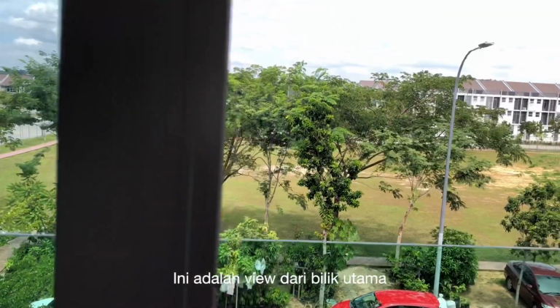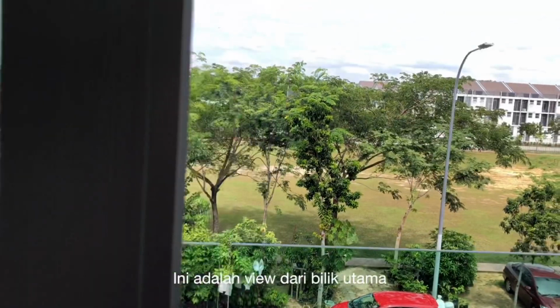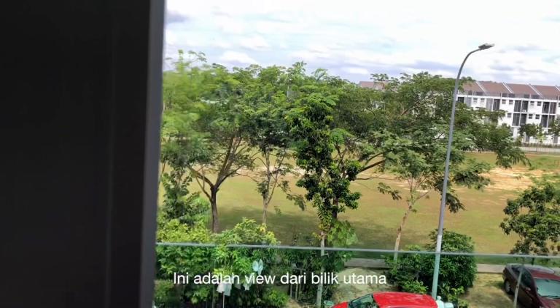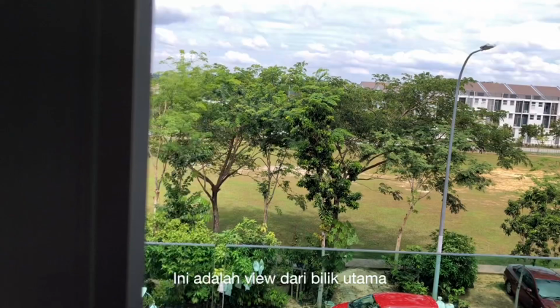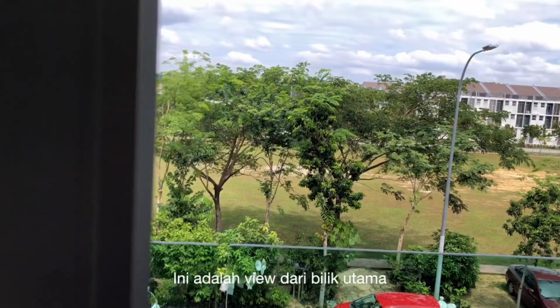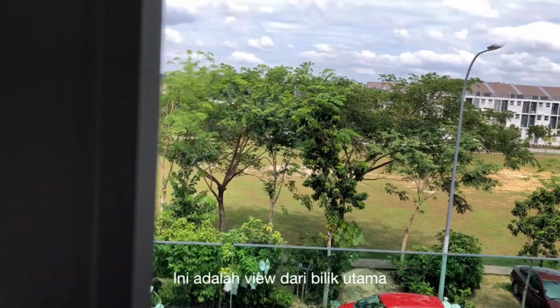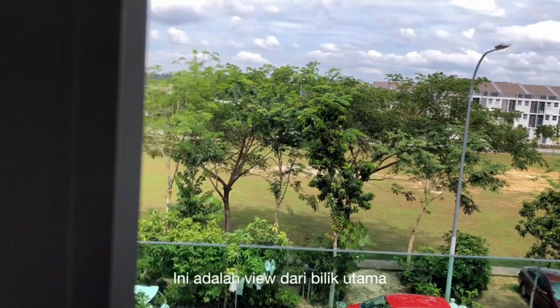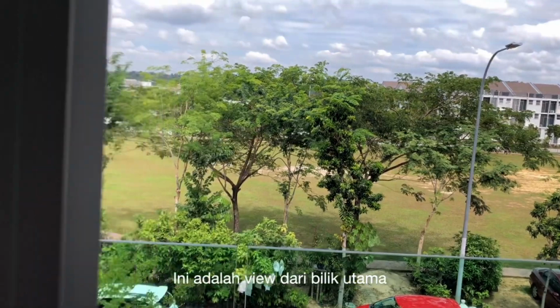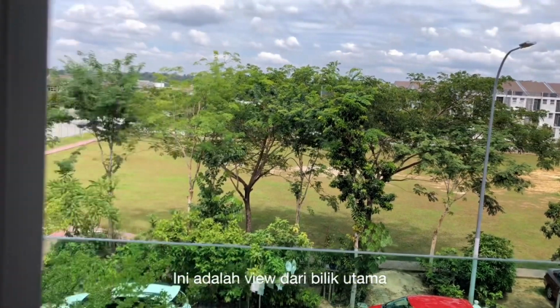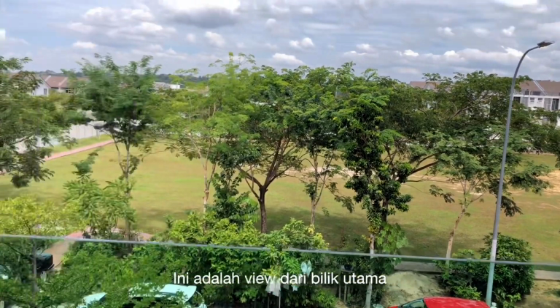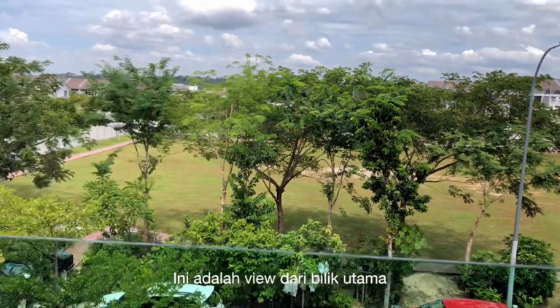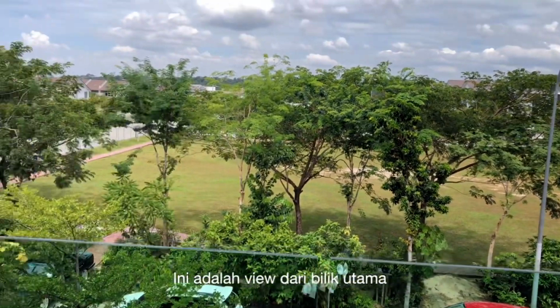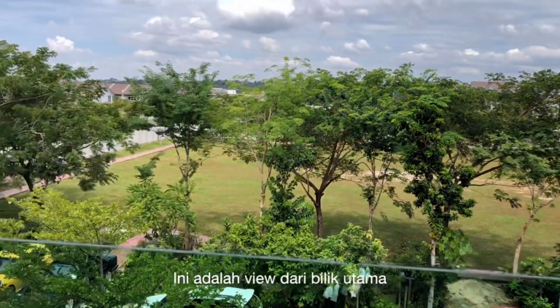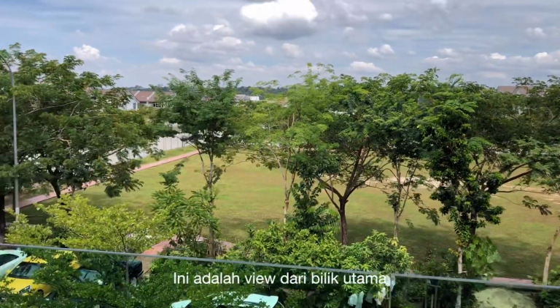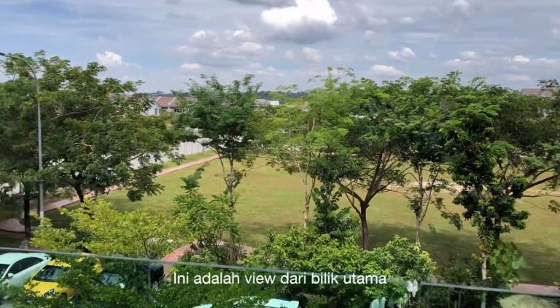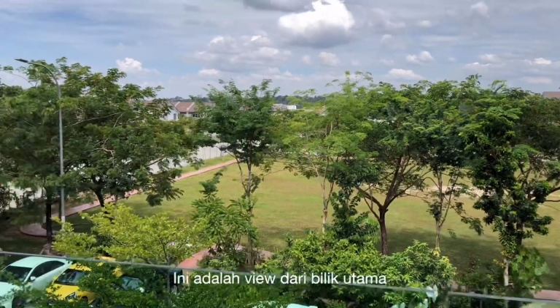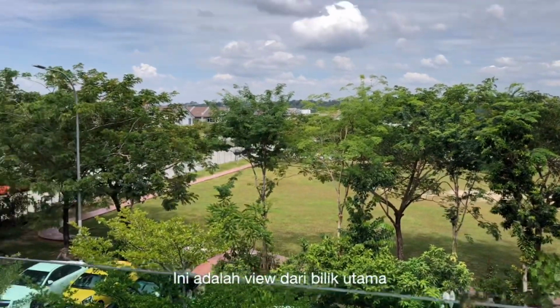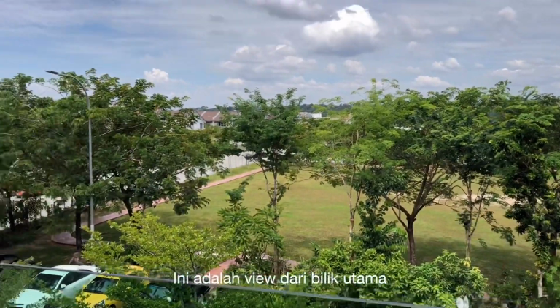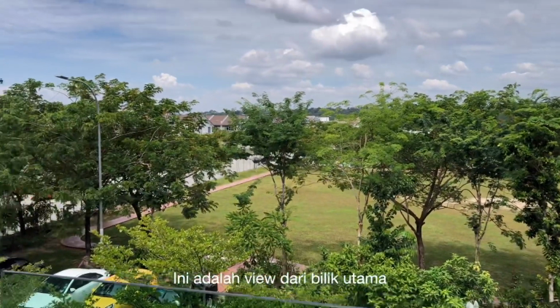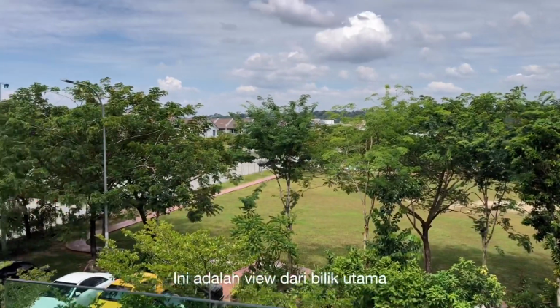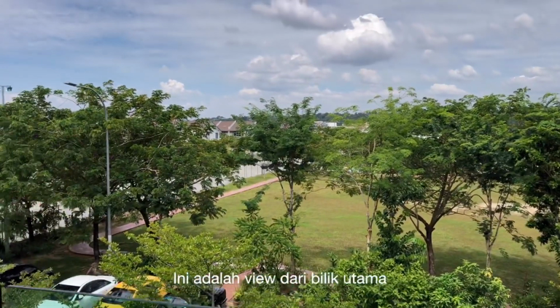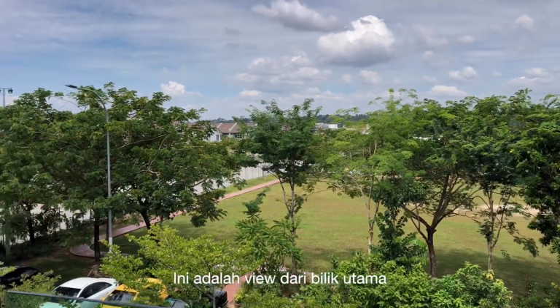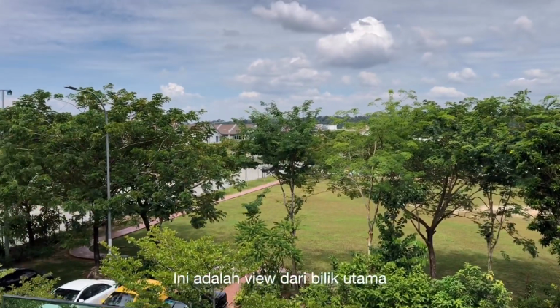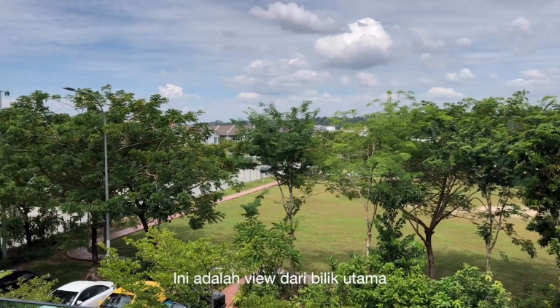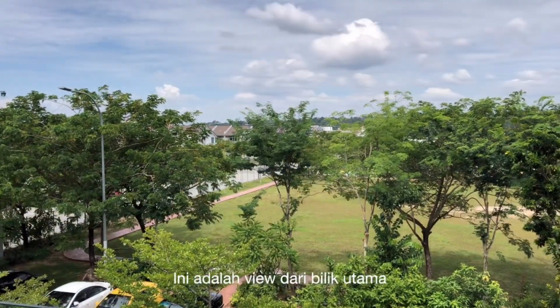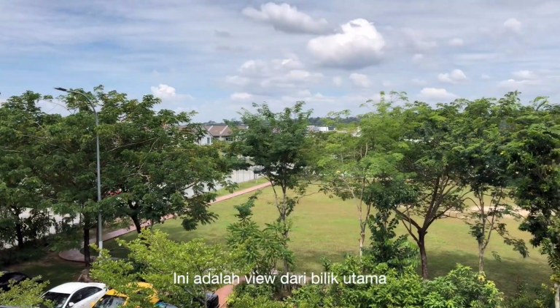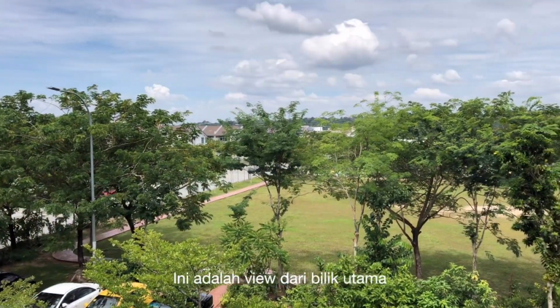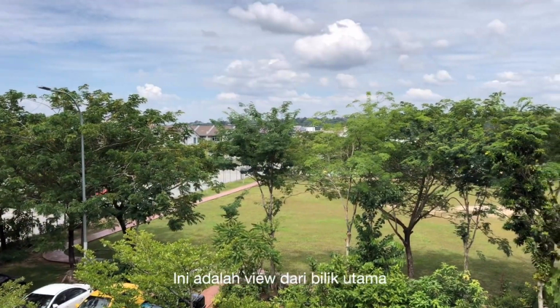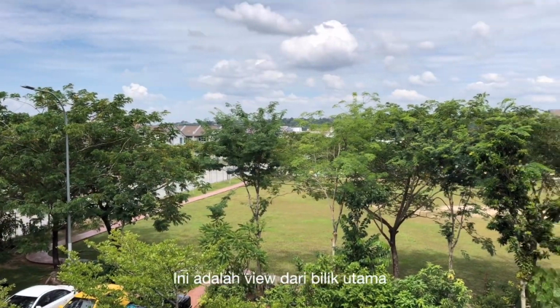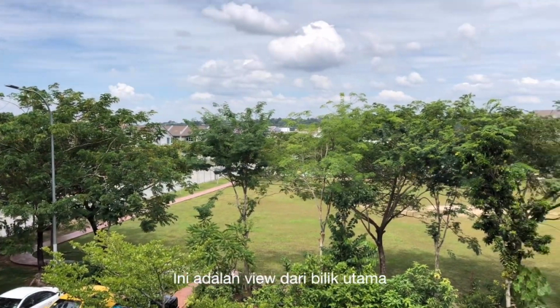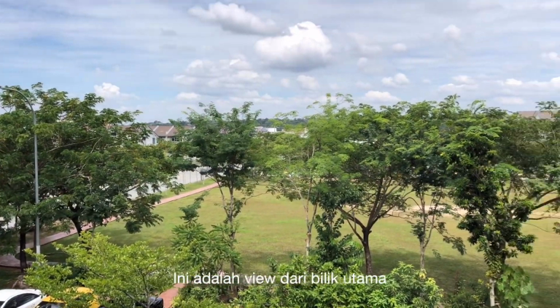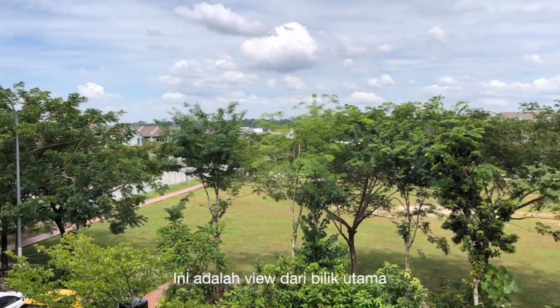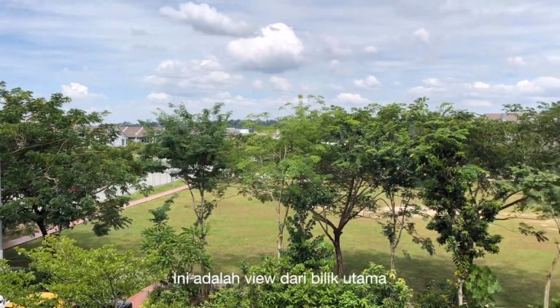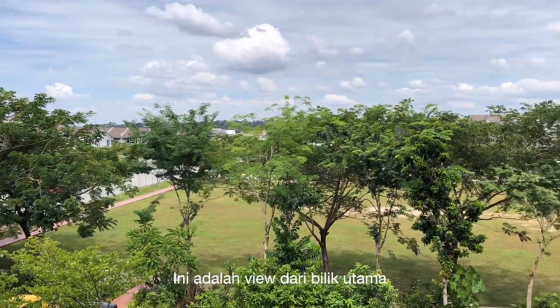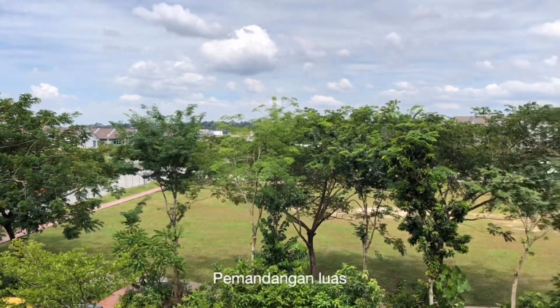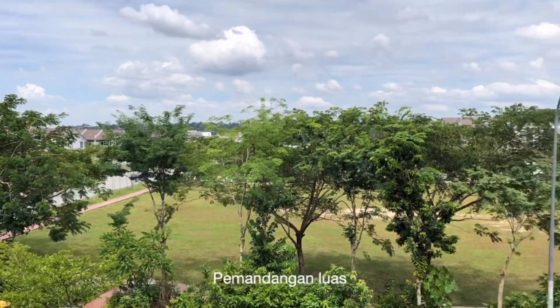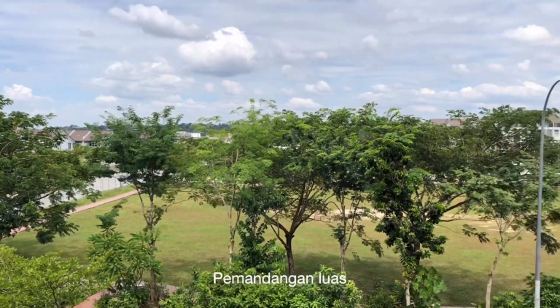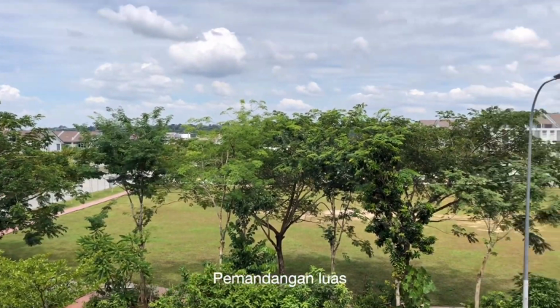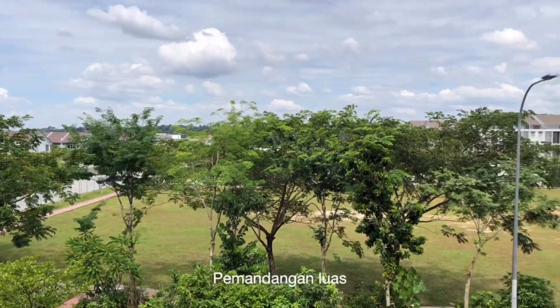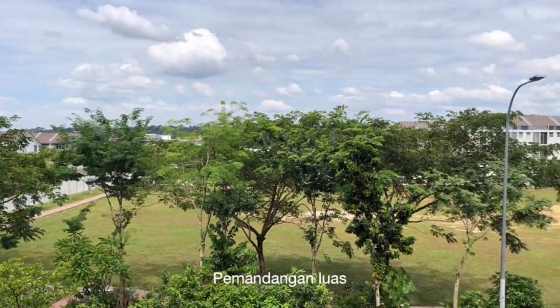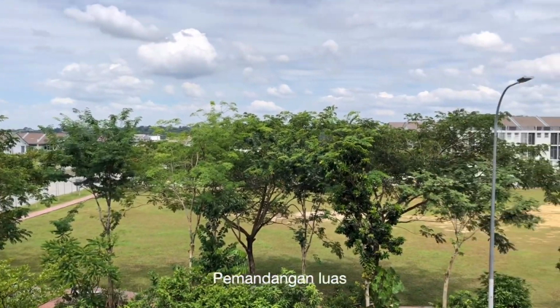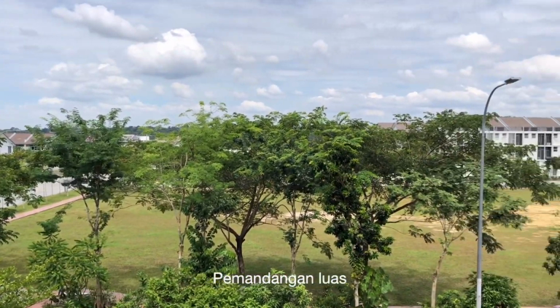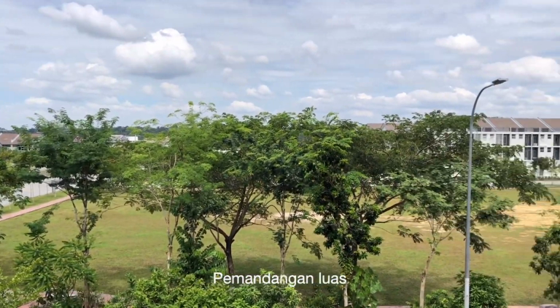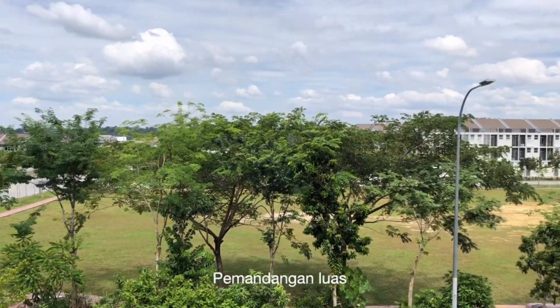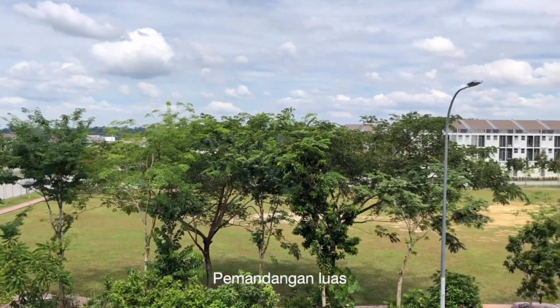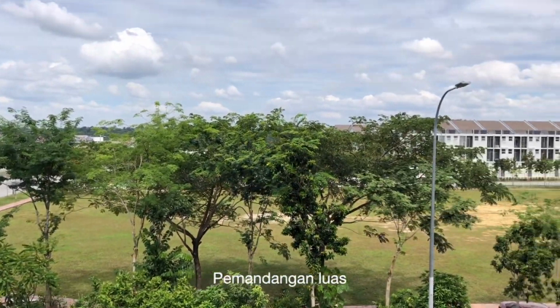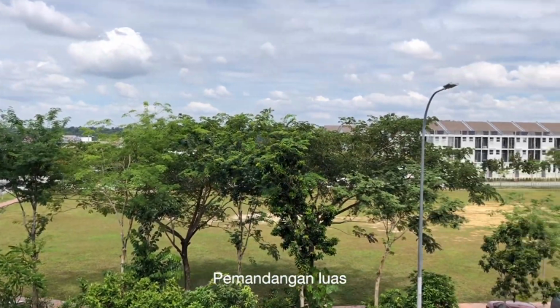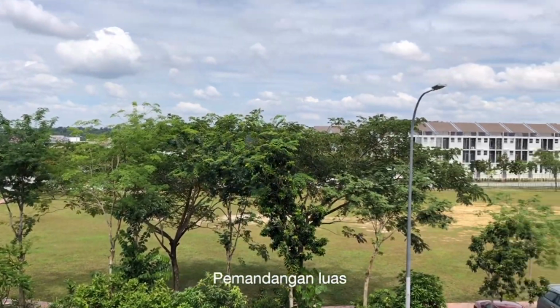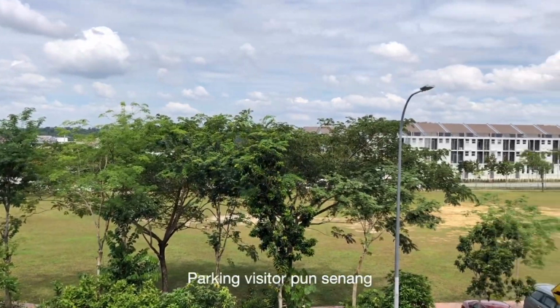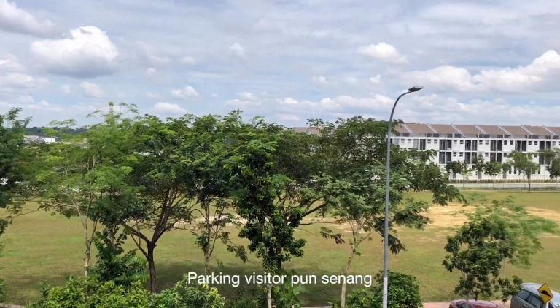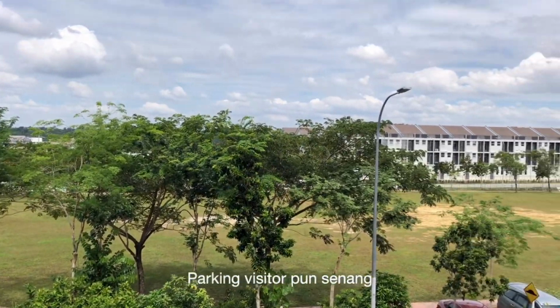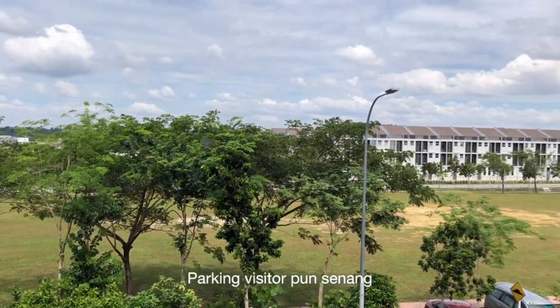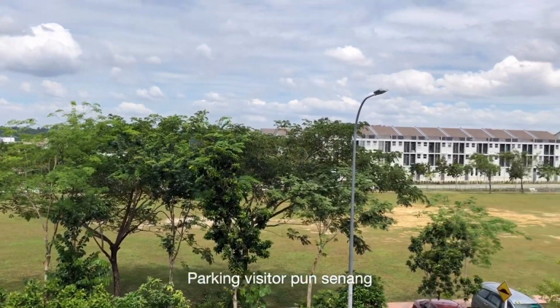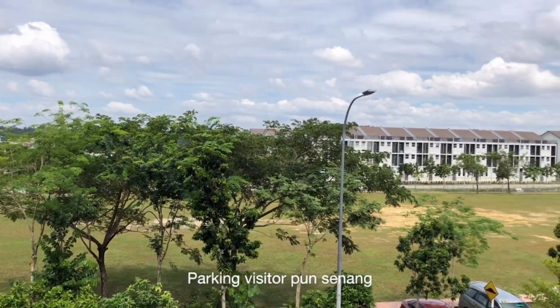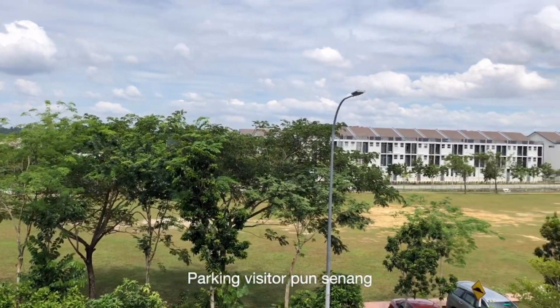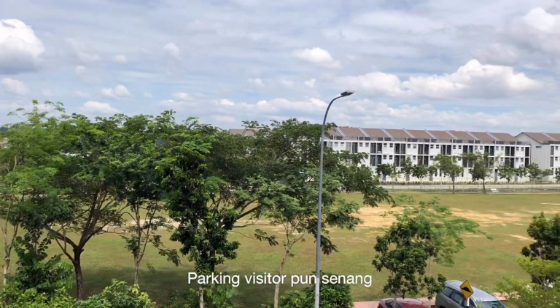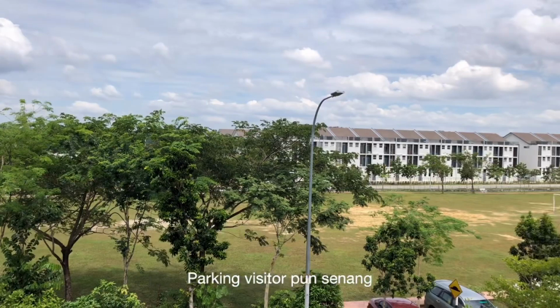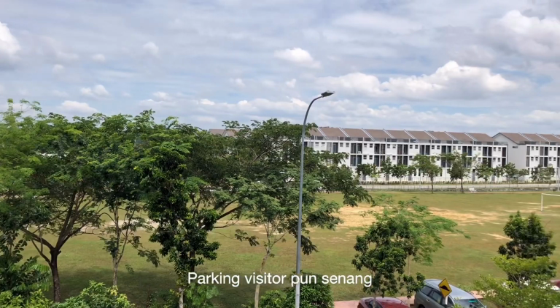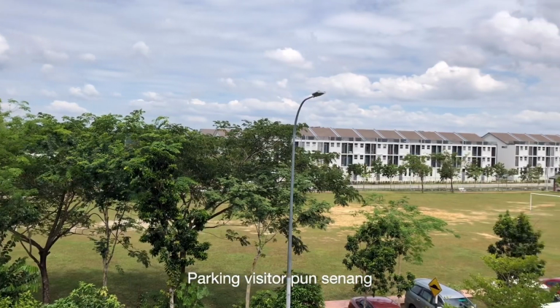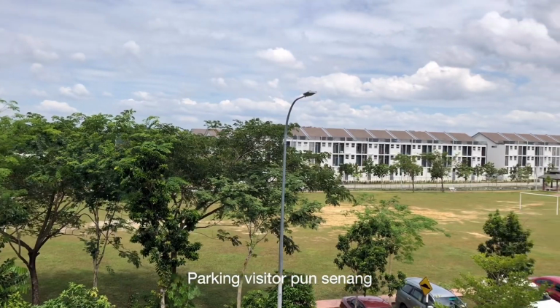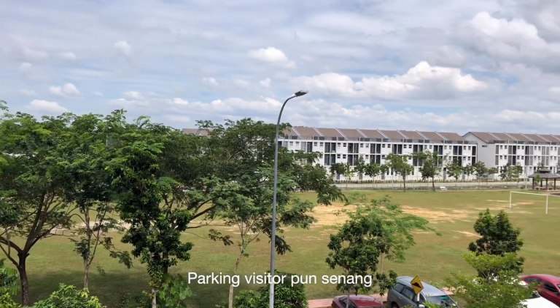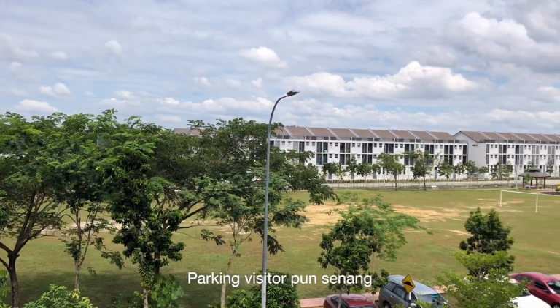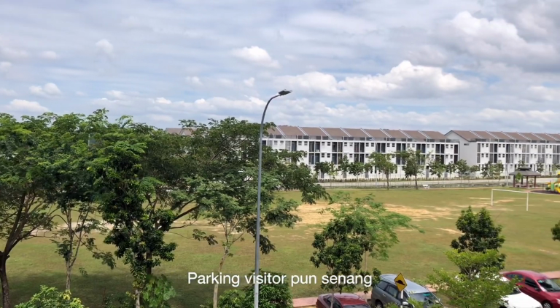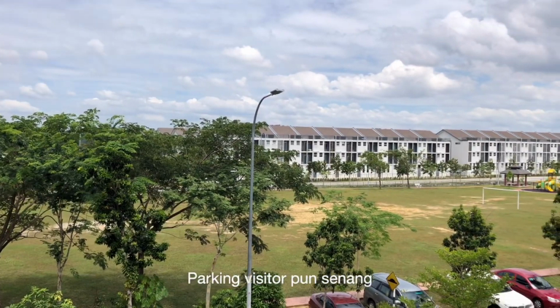Ini adalah view dari bilik utama. Pemandangan luas, dan parking visitor pun senang.